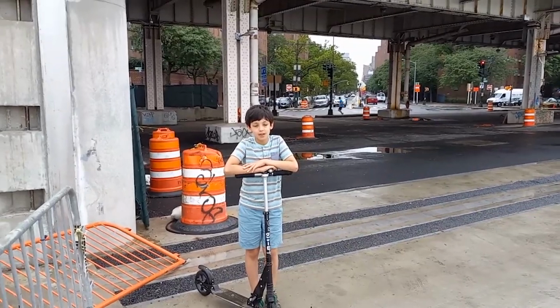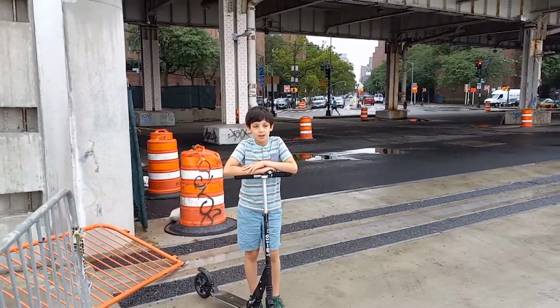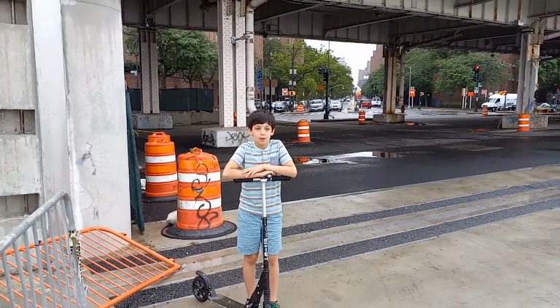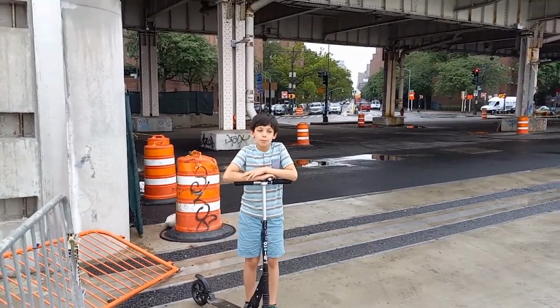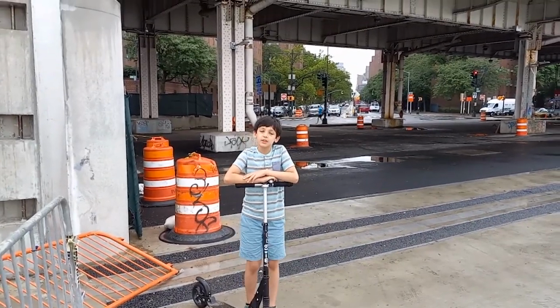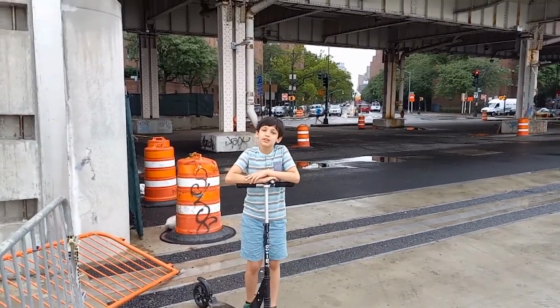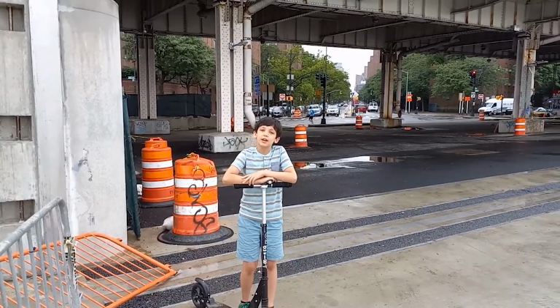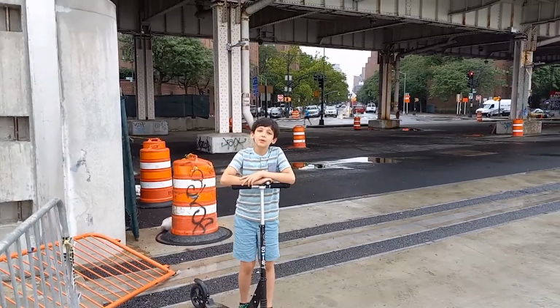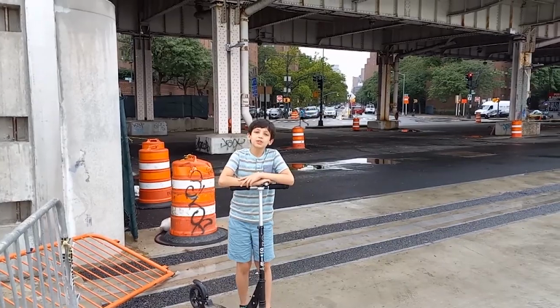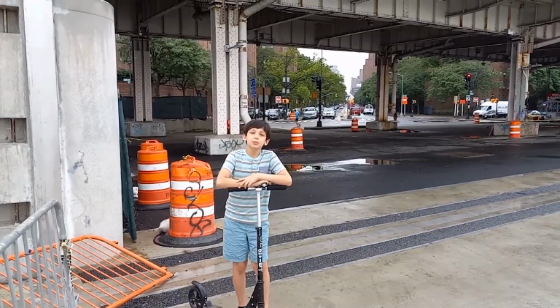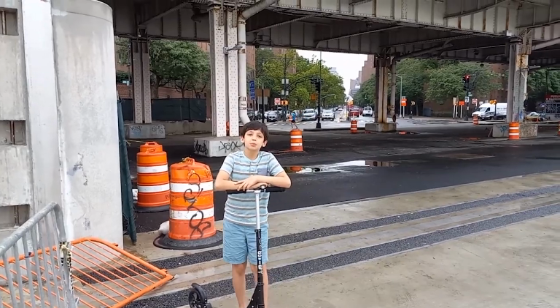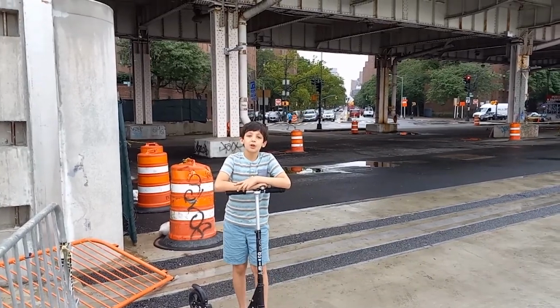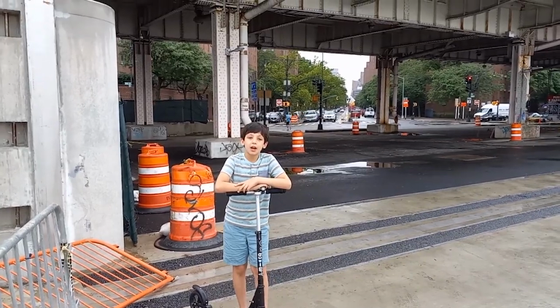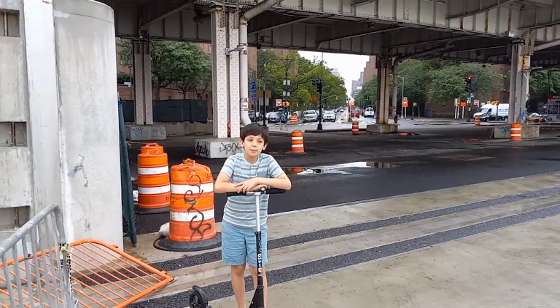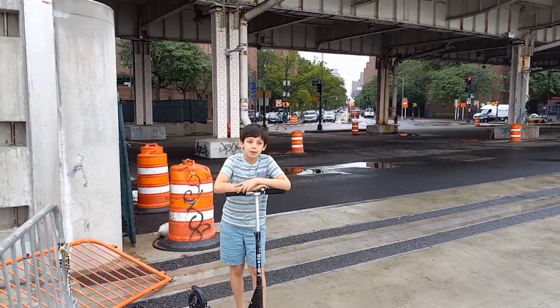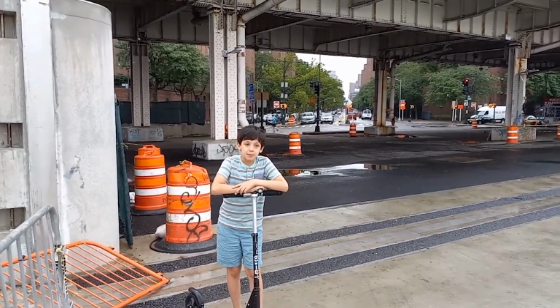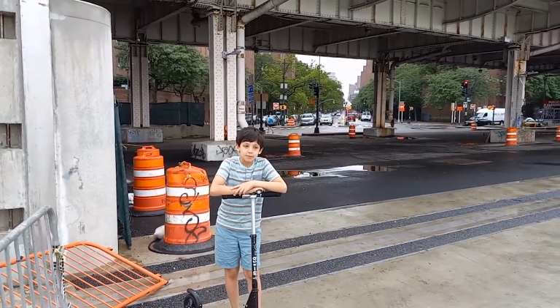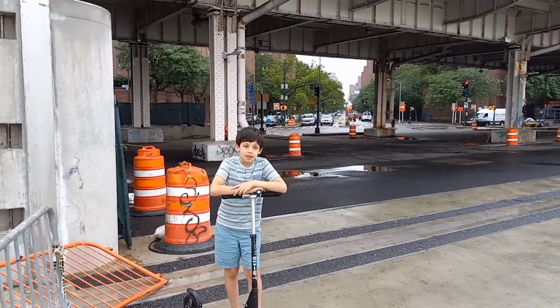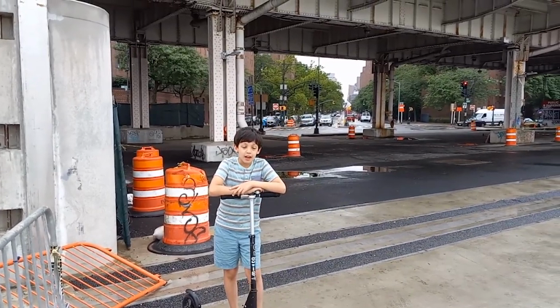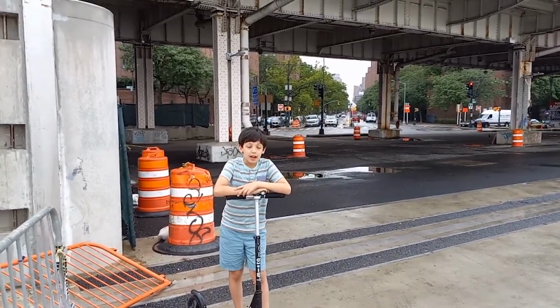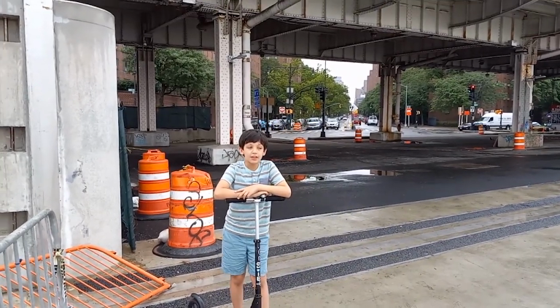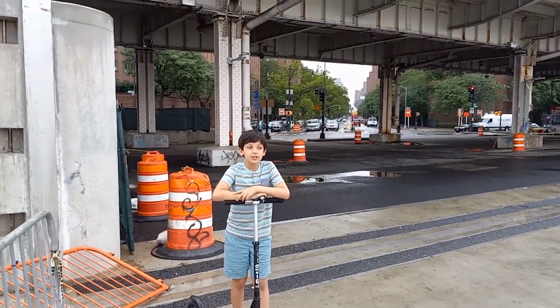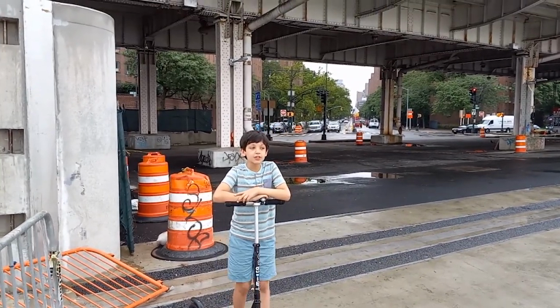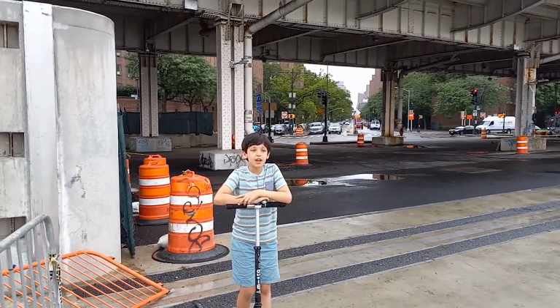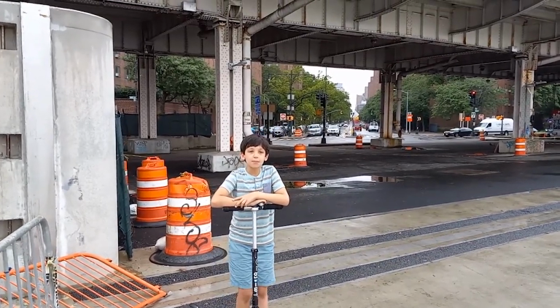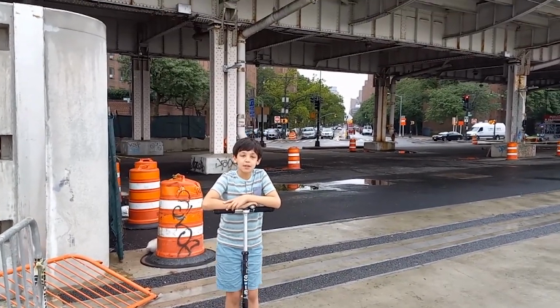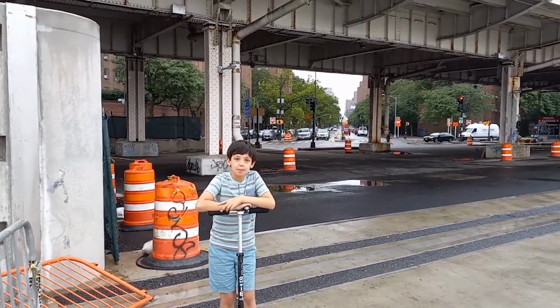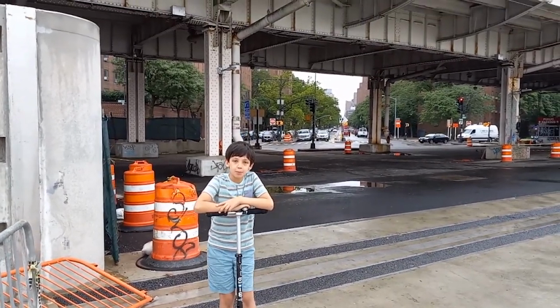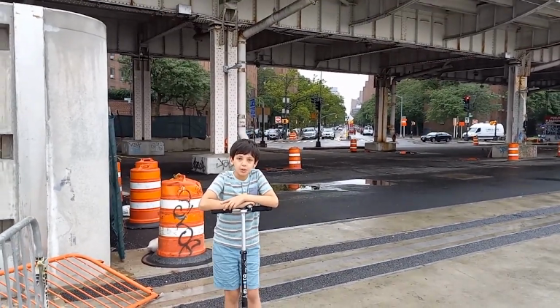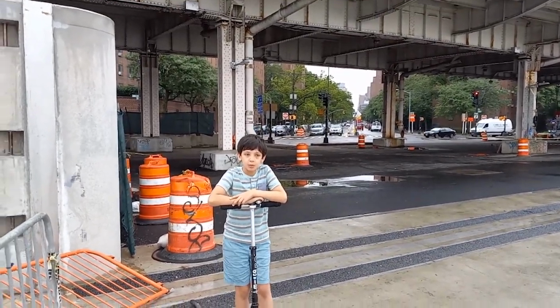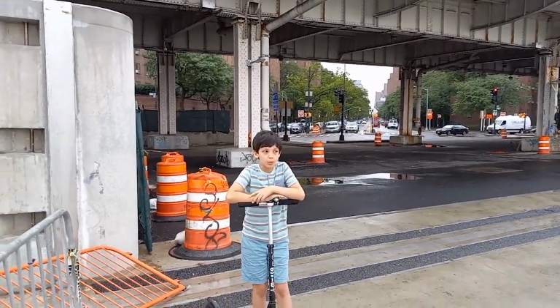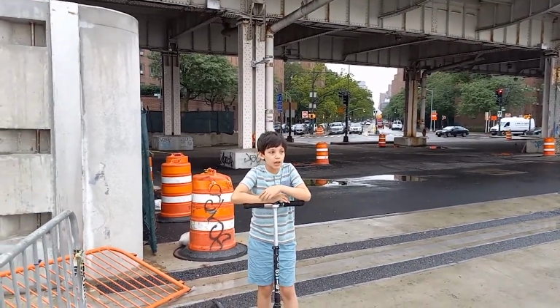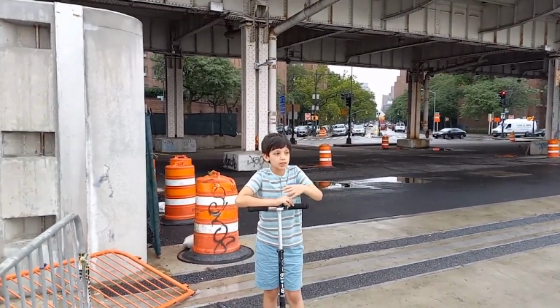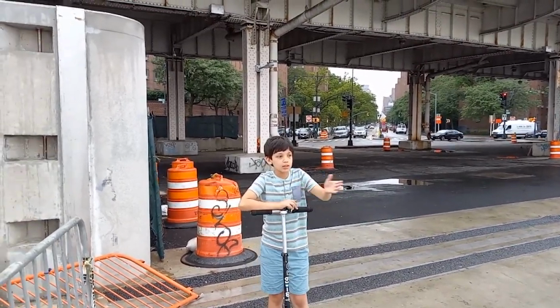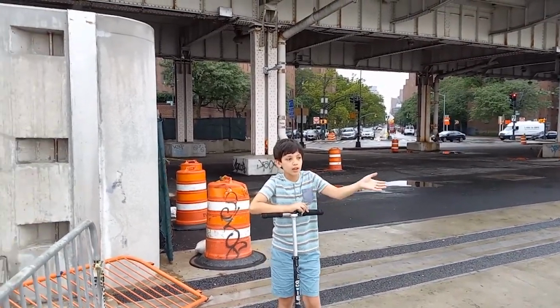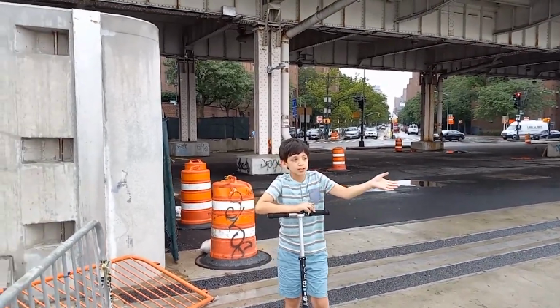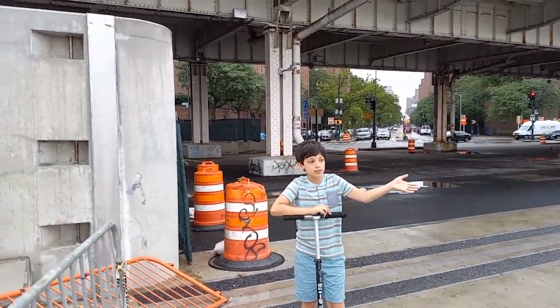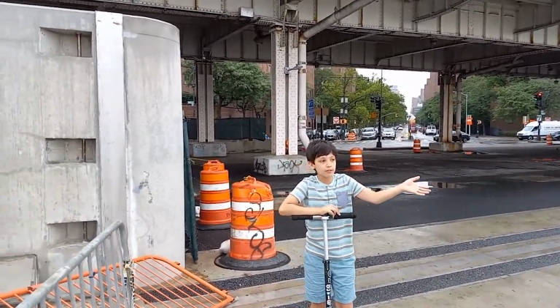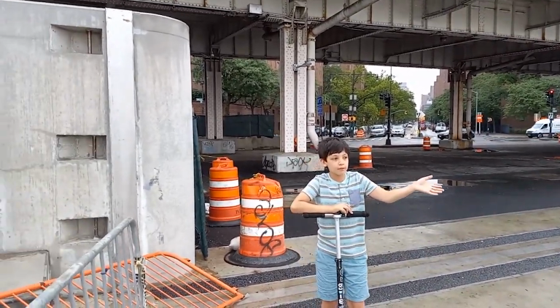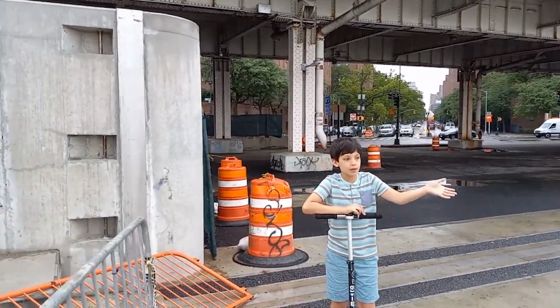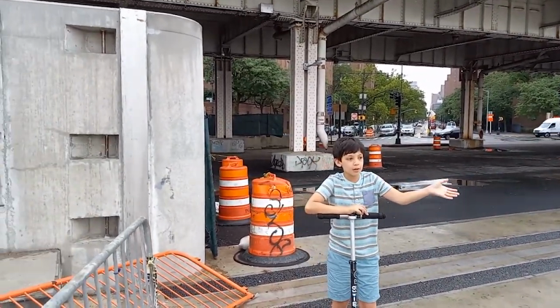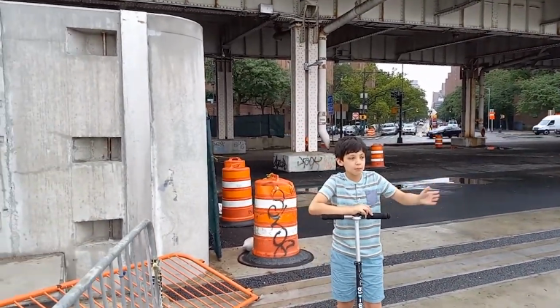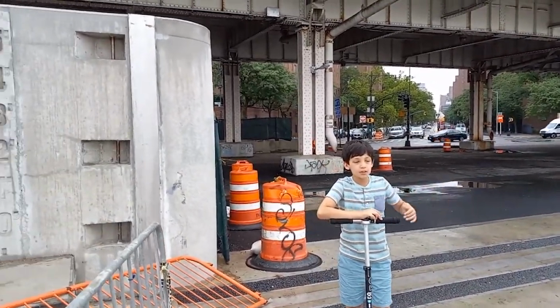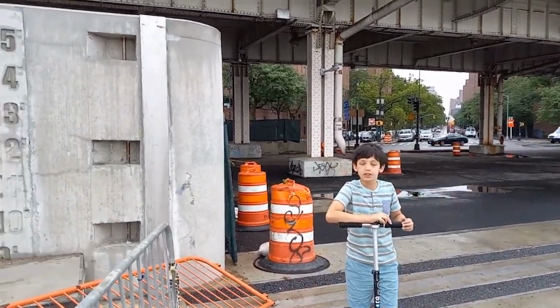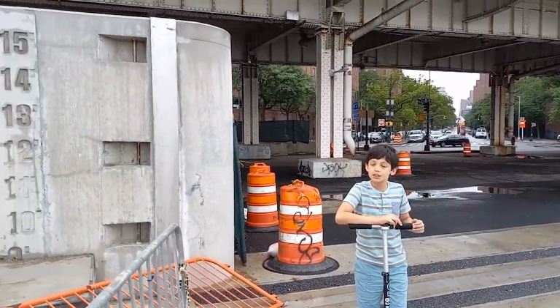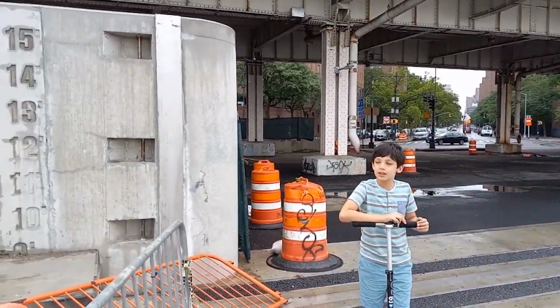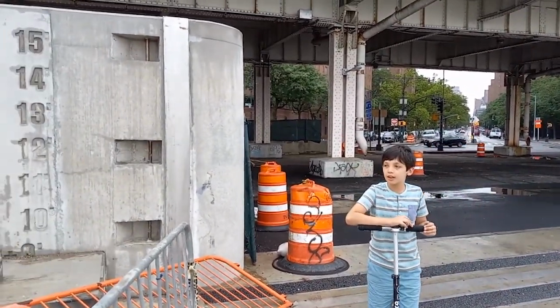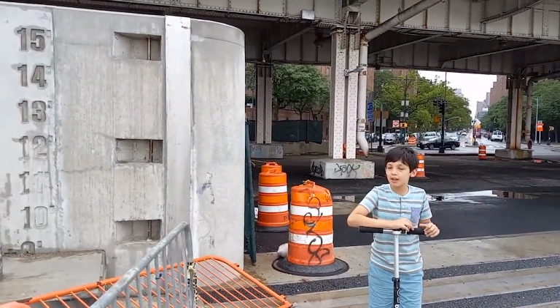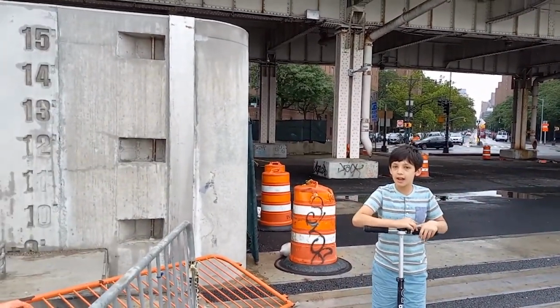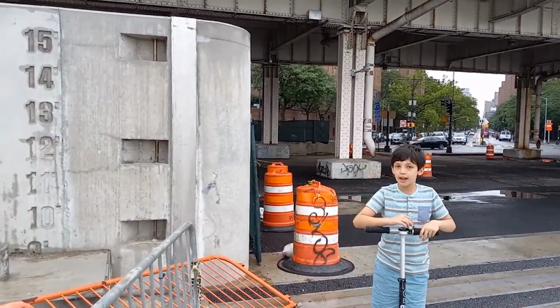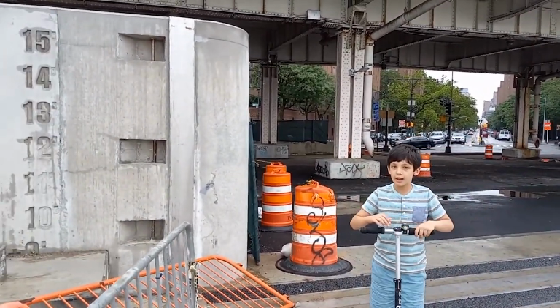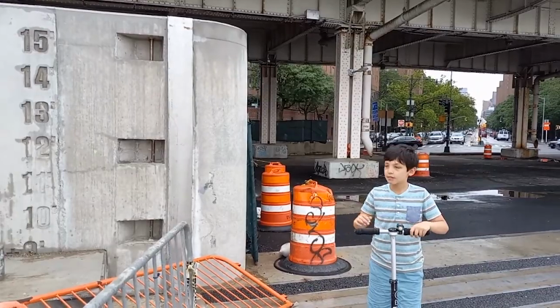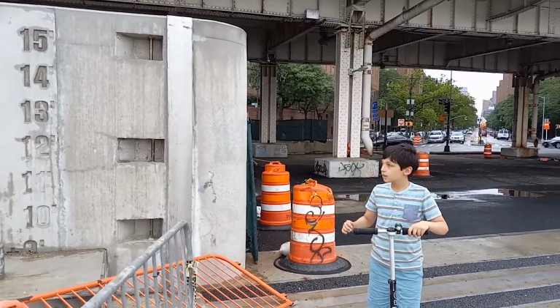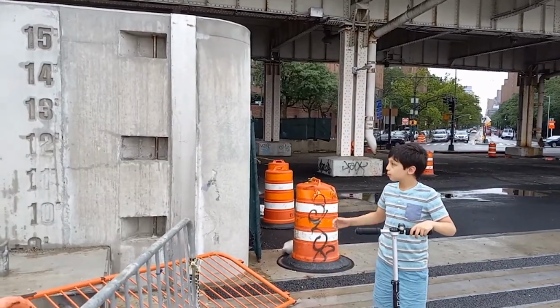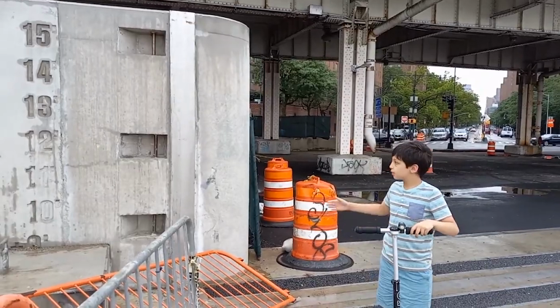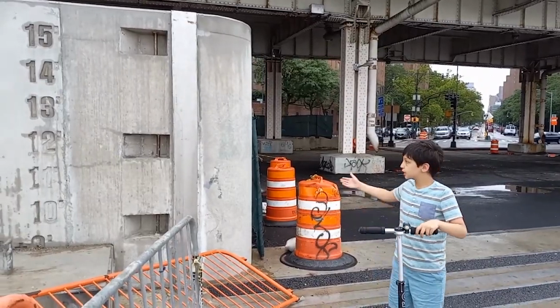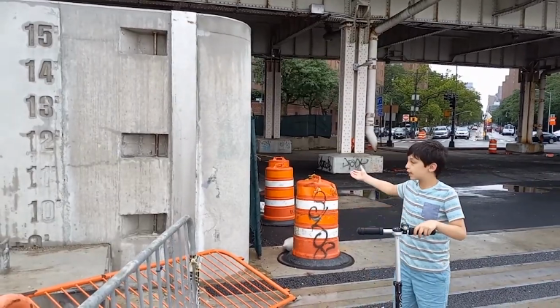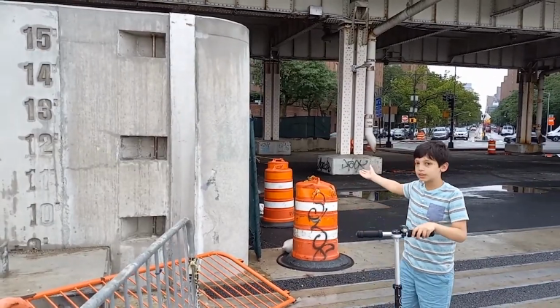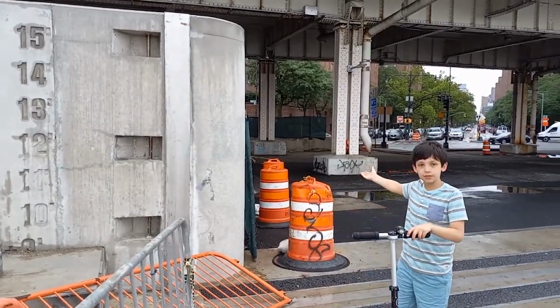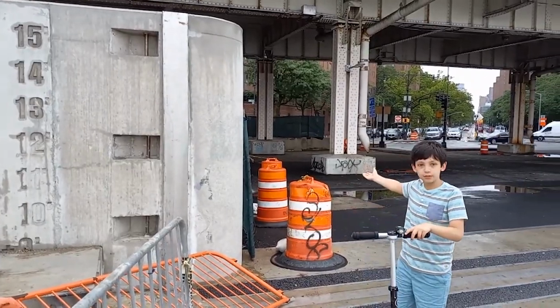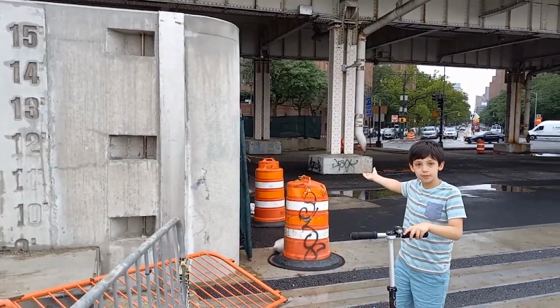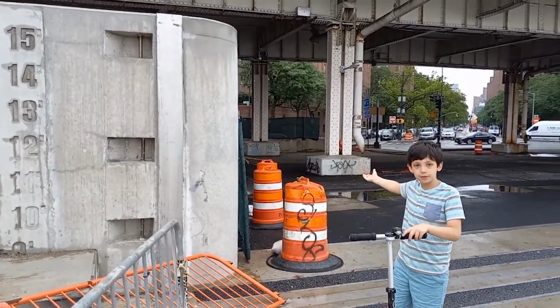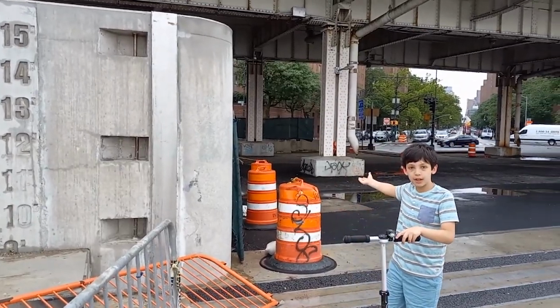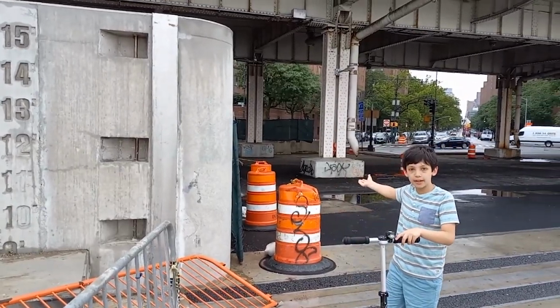But there was a problem. How do you let people walk along the river, but still have protection from flooding?